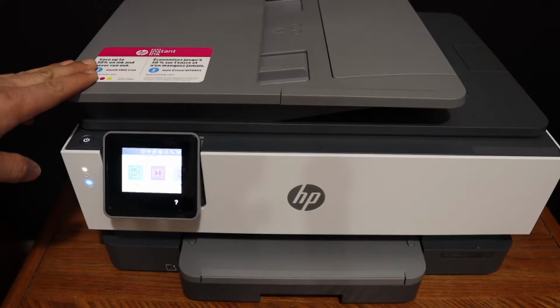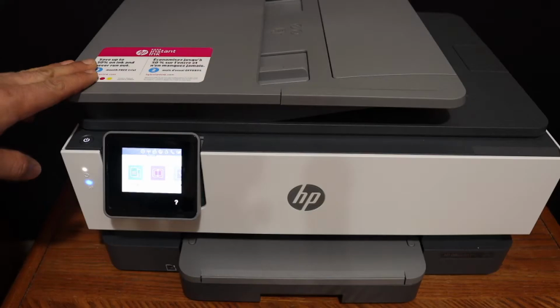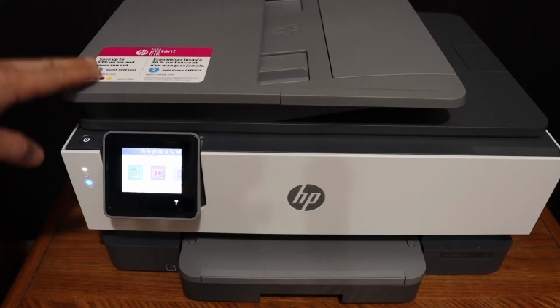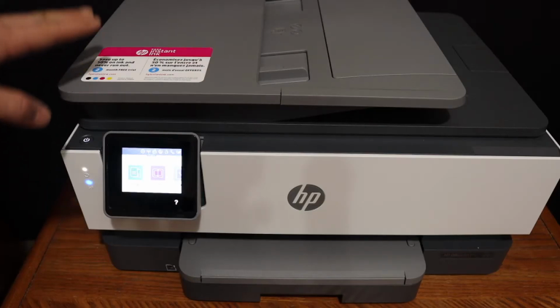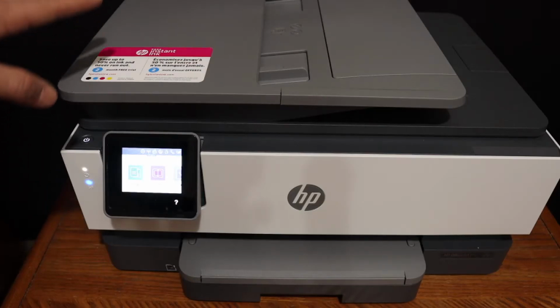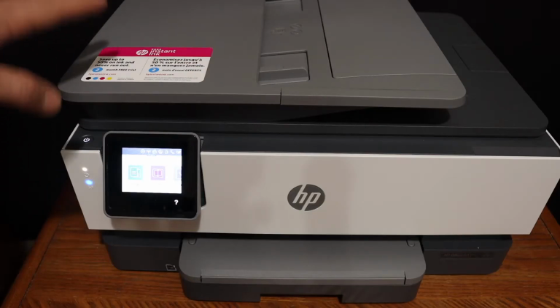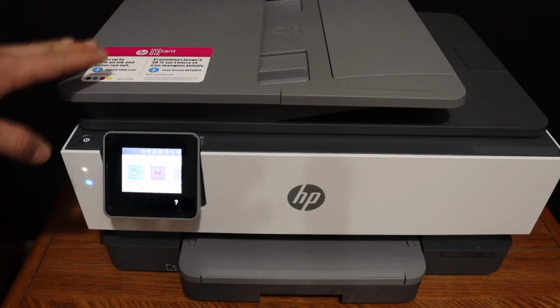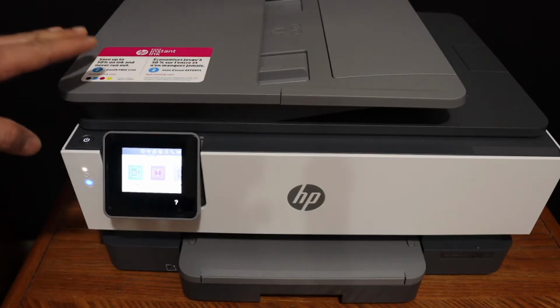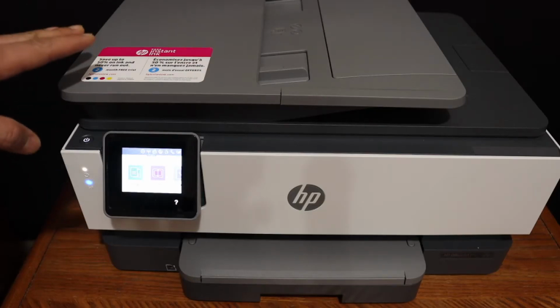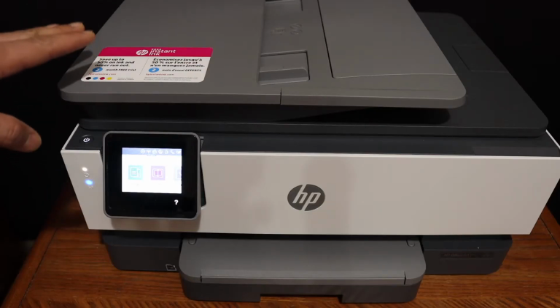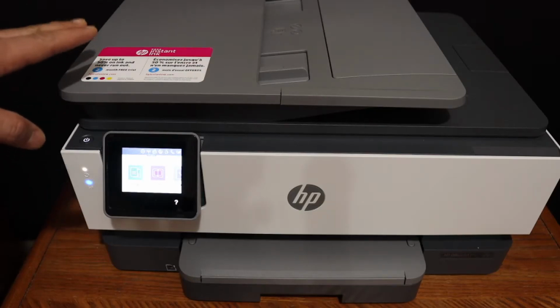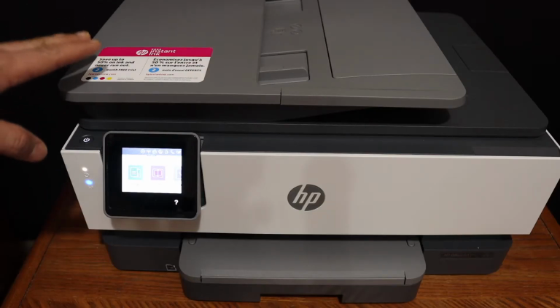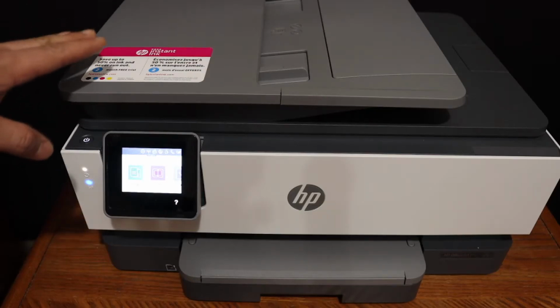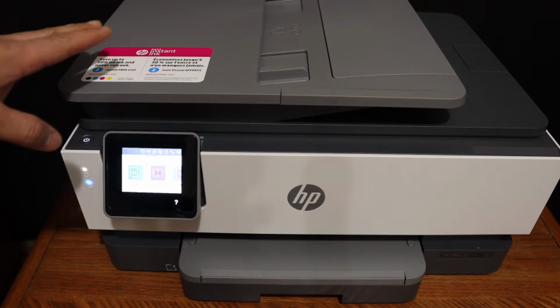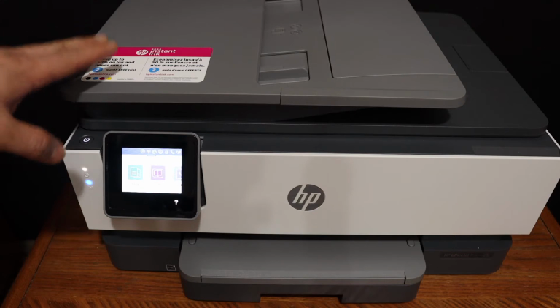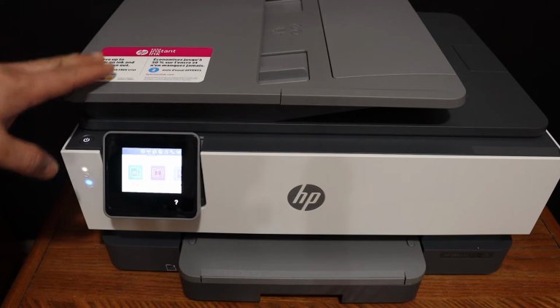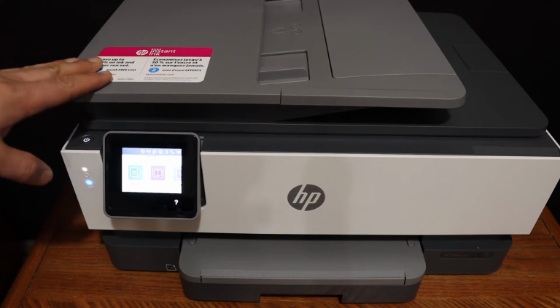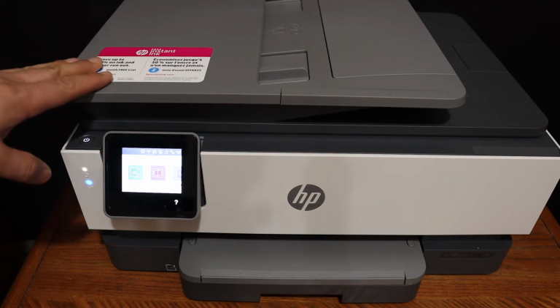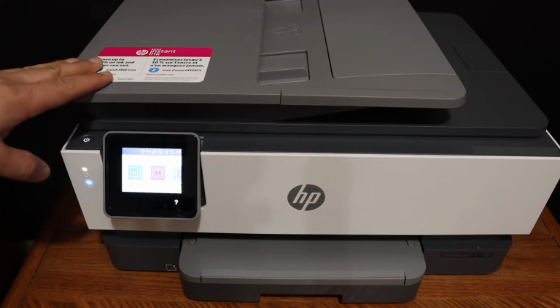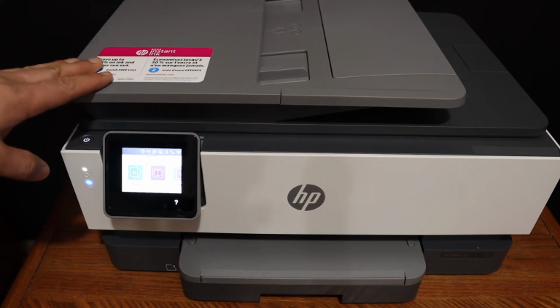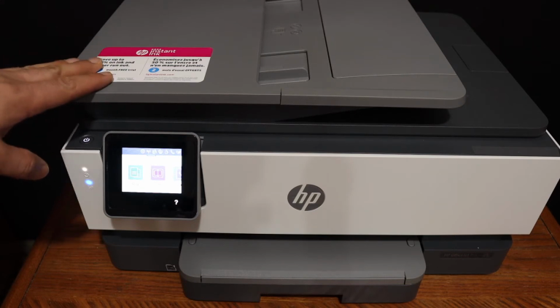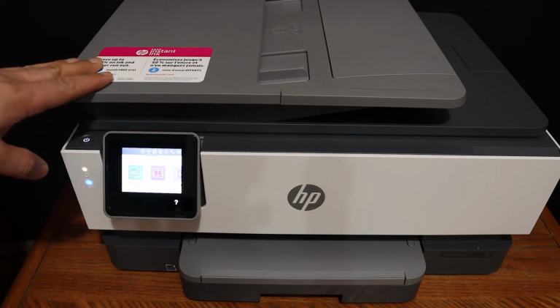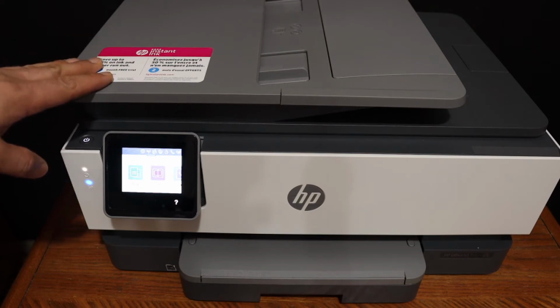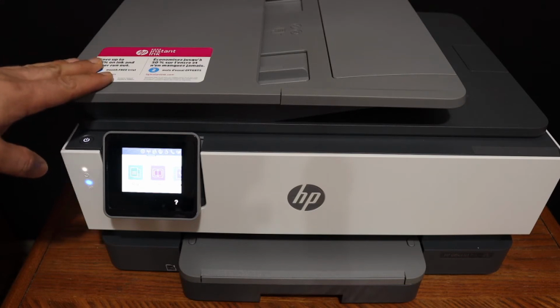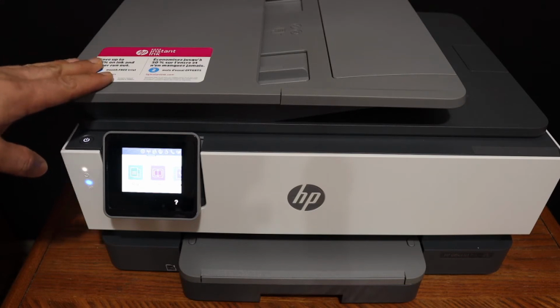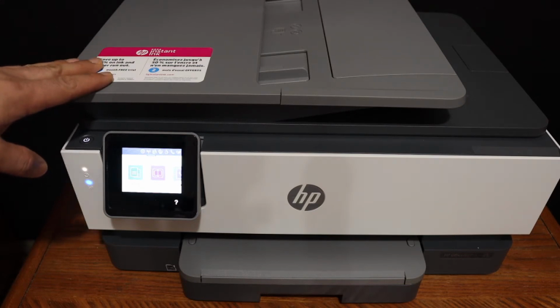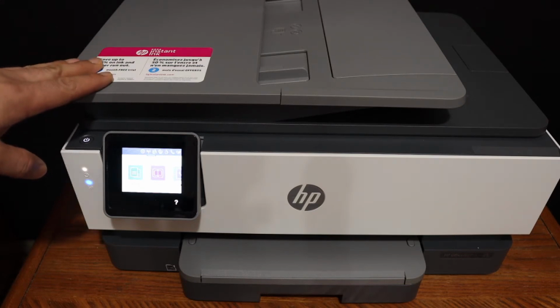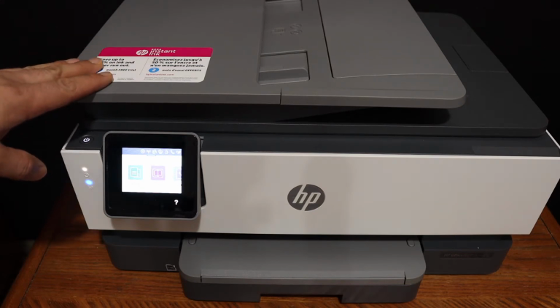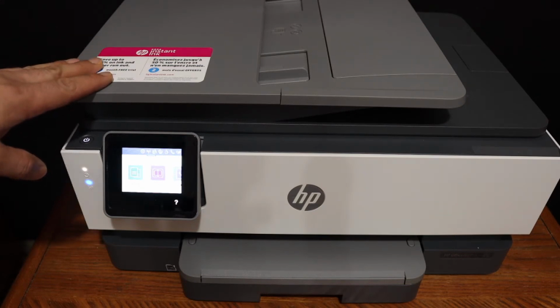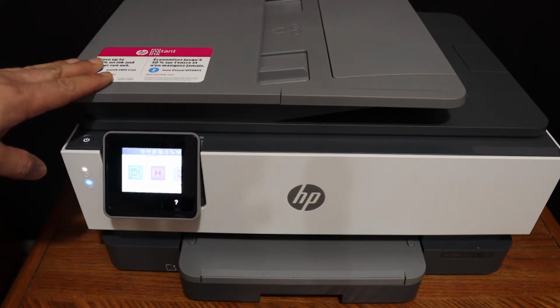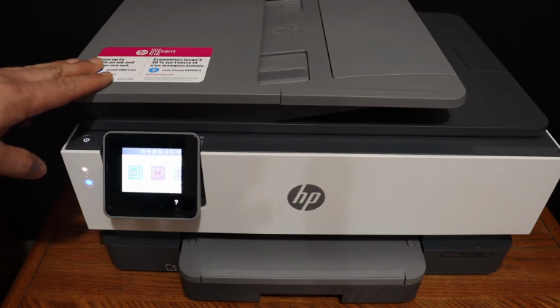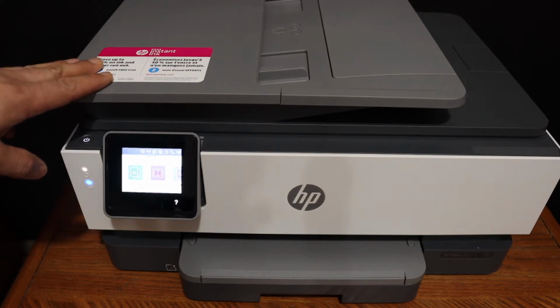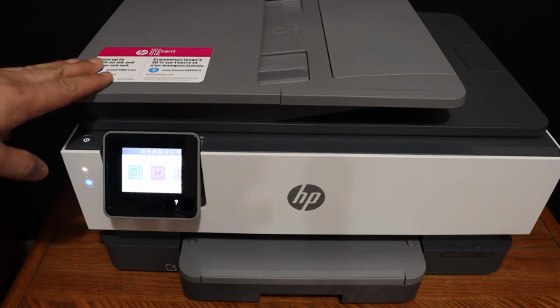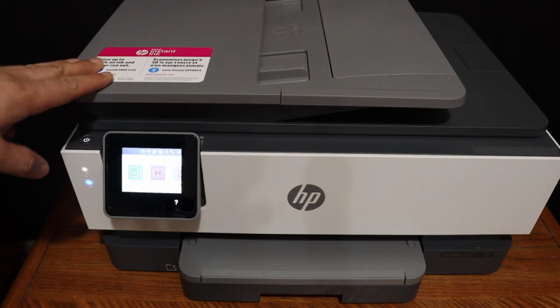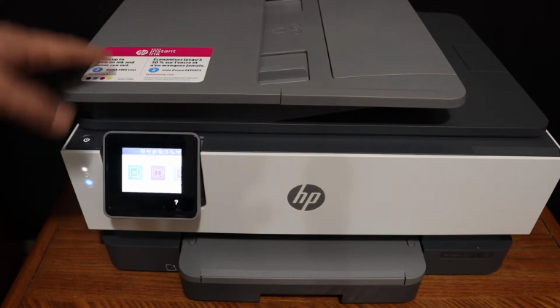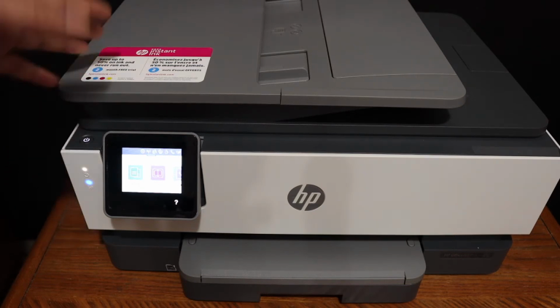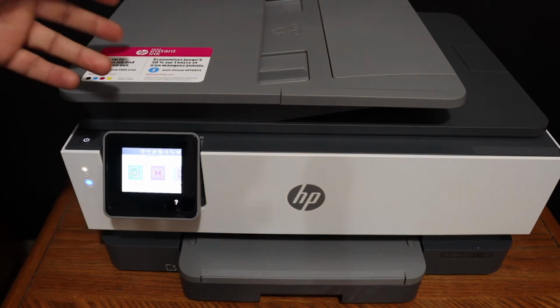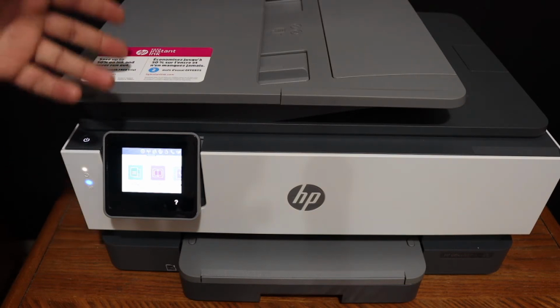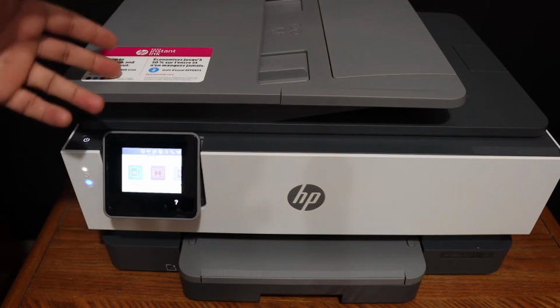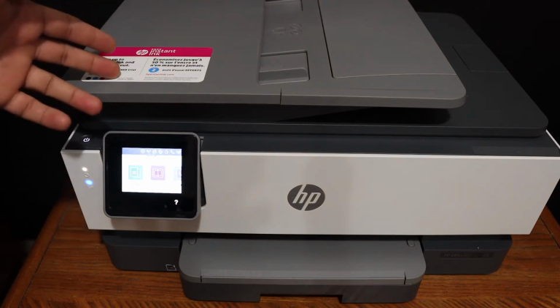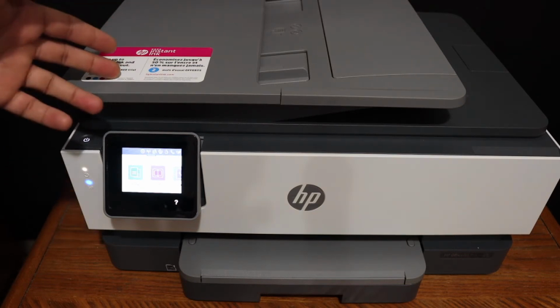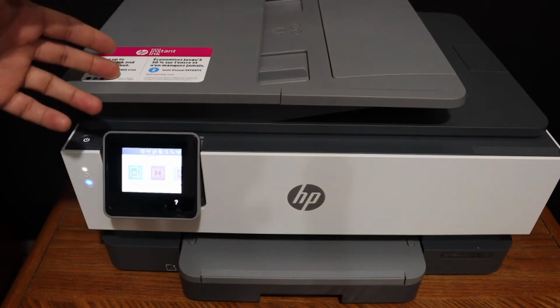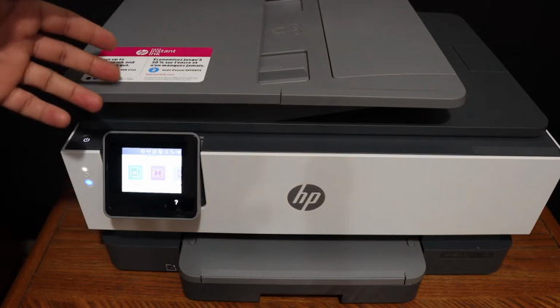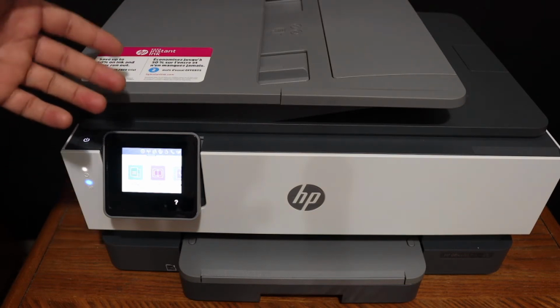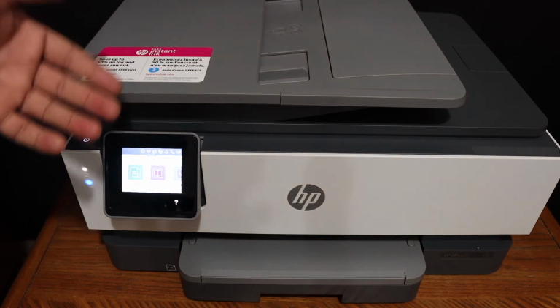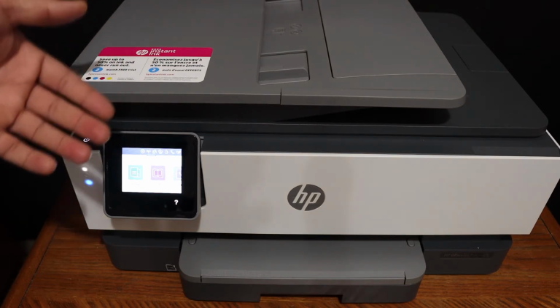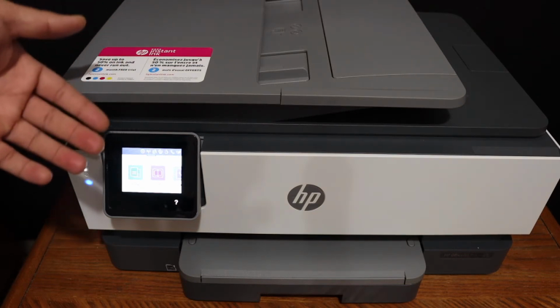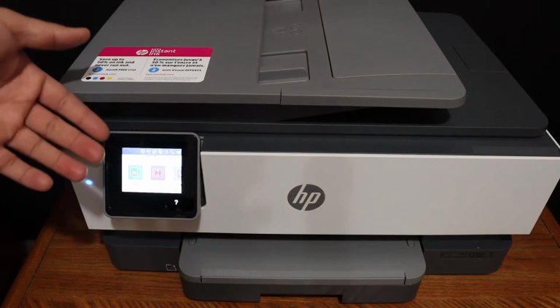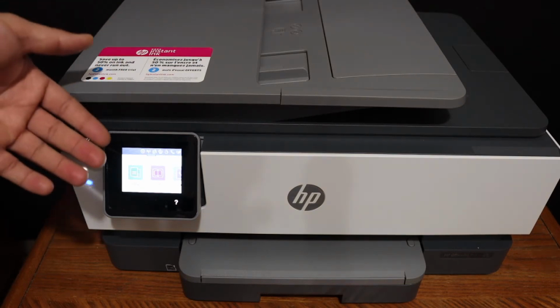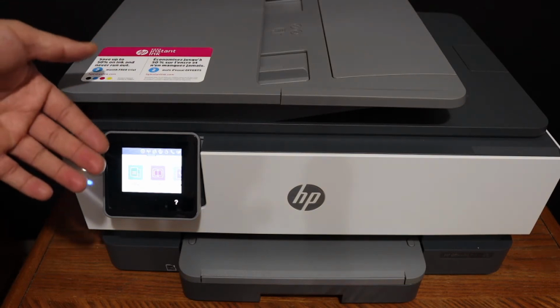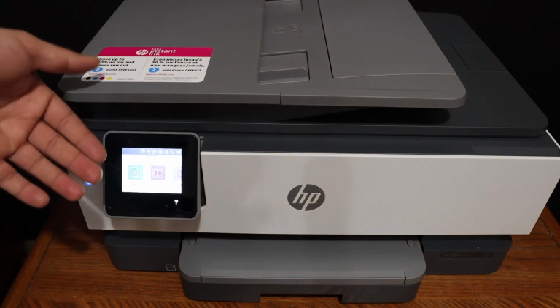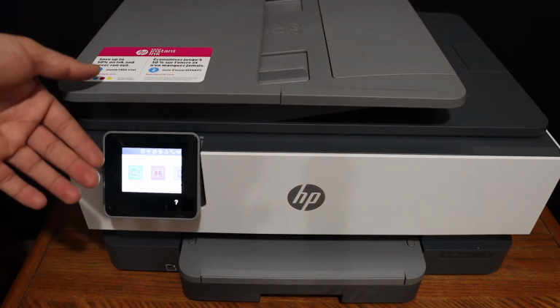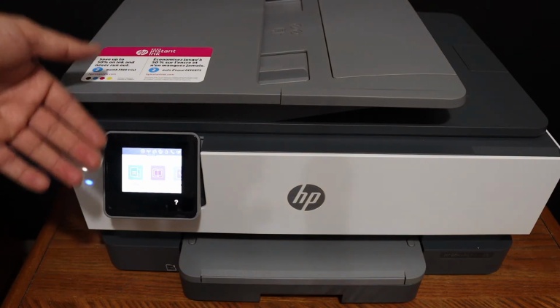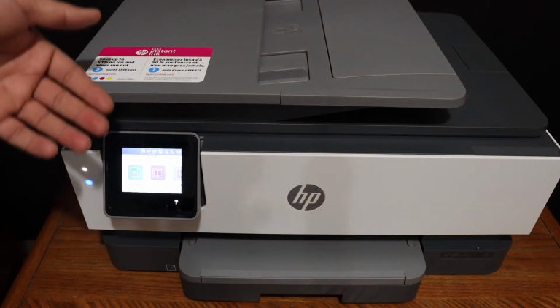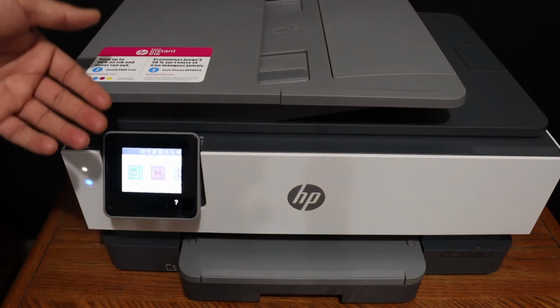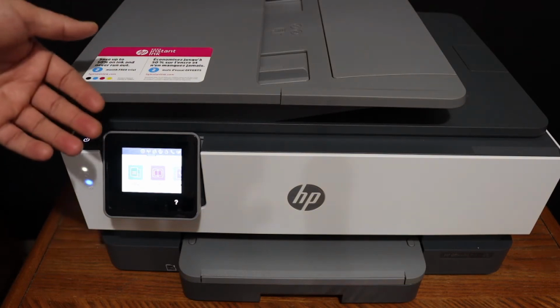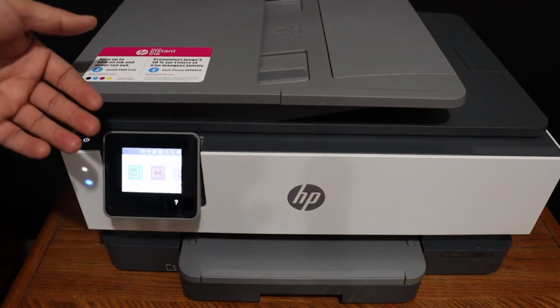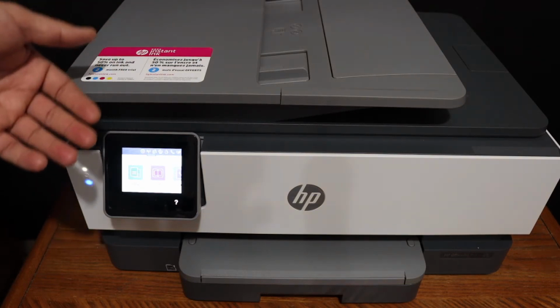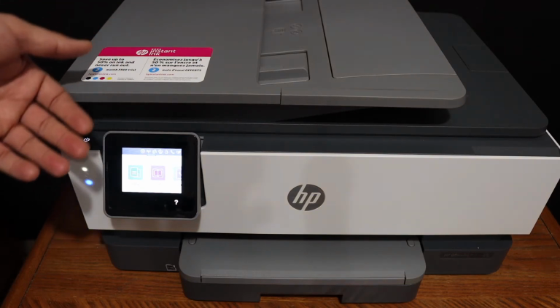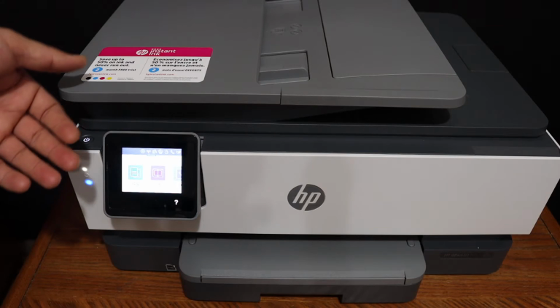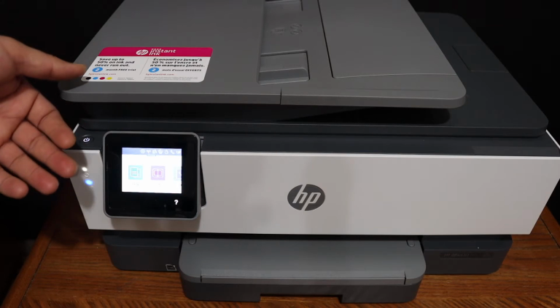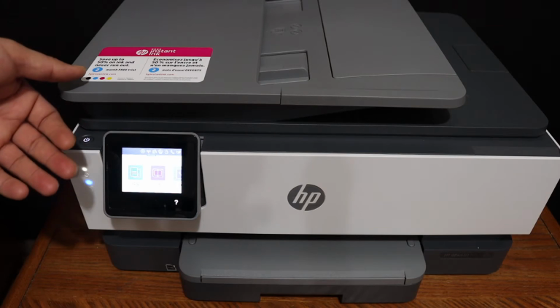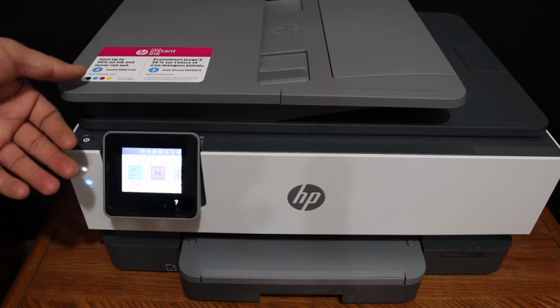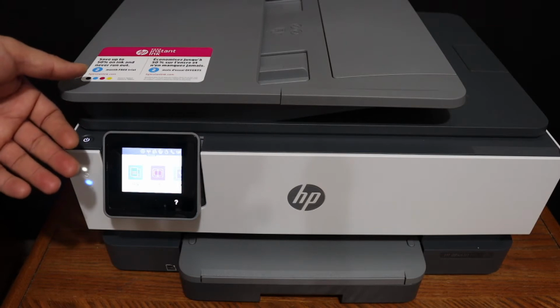Today's video is regarding the HP OfficeJet 8010 series printer. I am going to show you how to do the print head alignment.